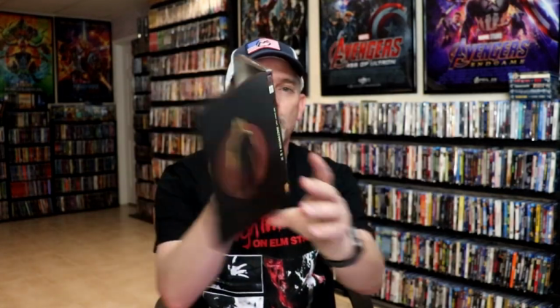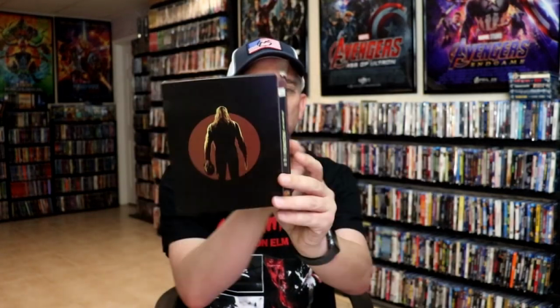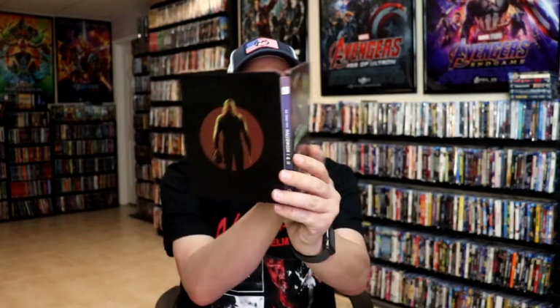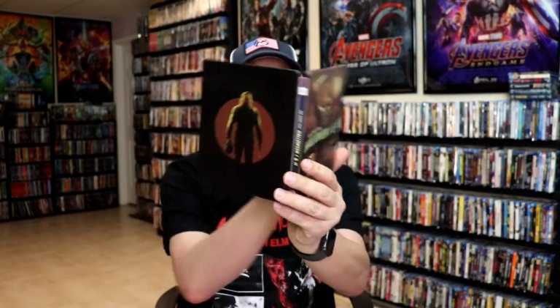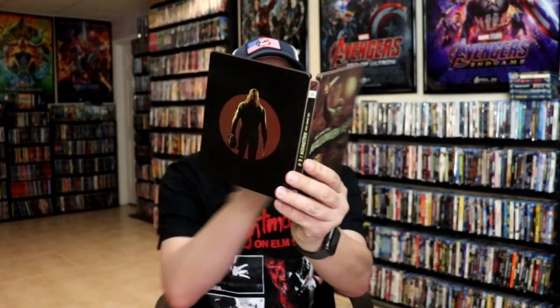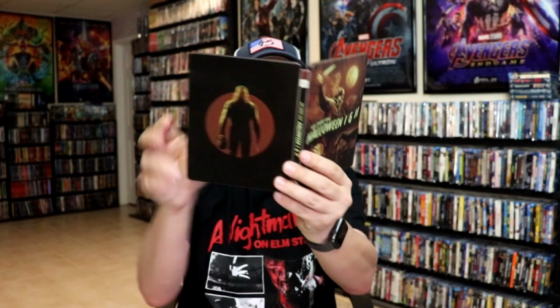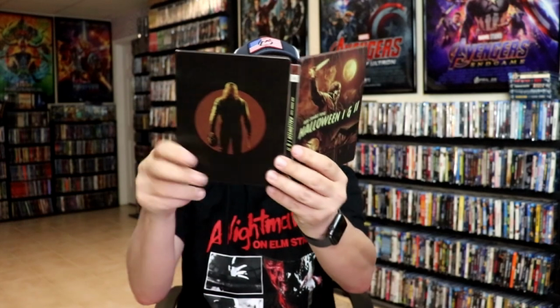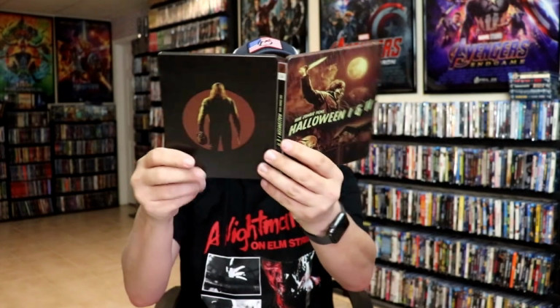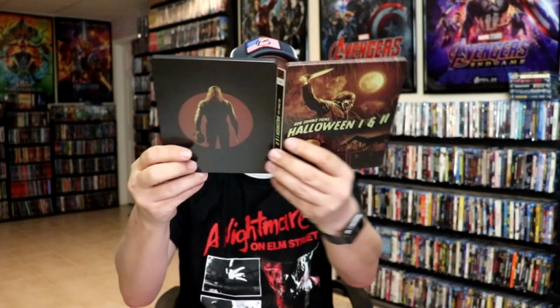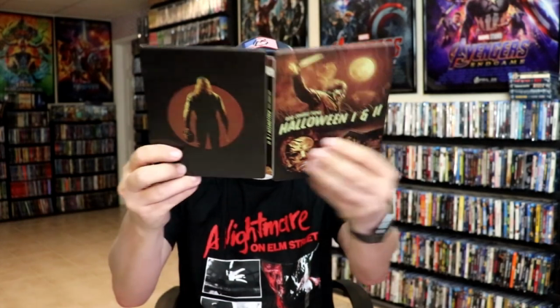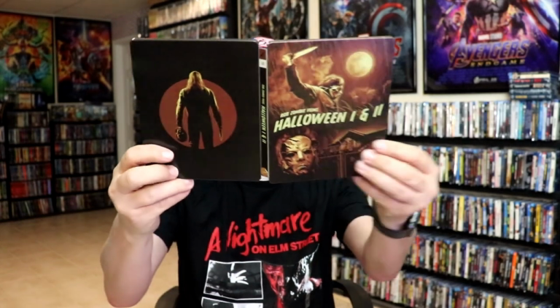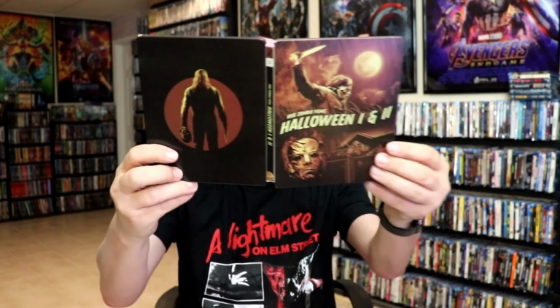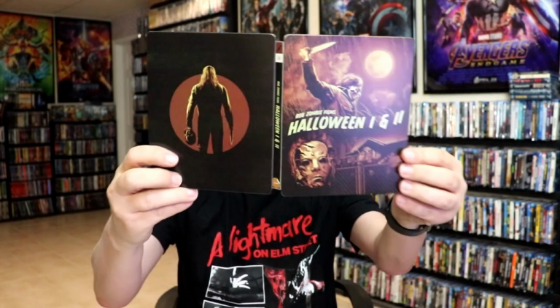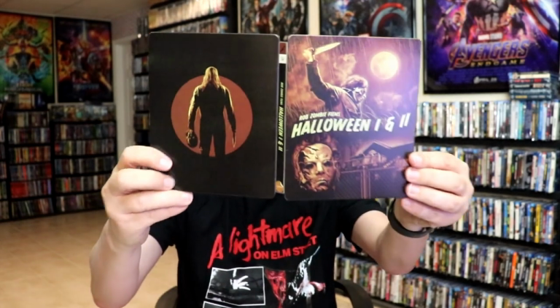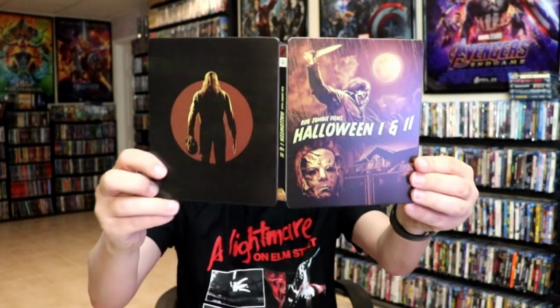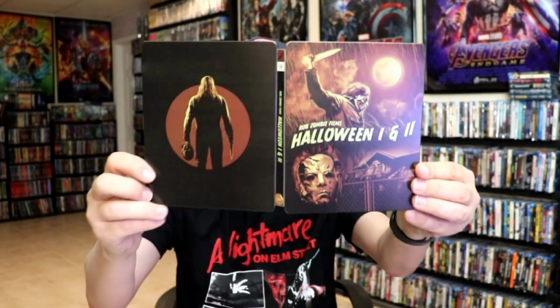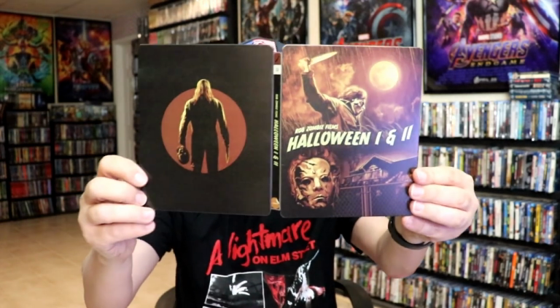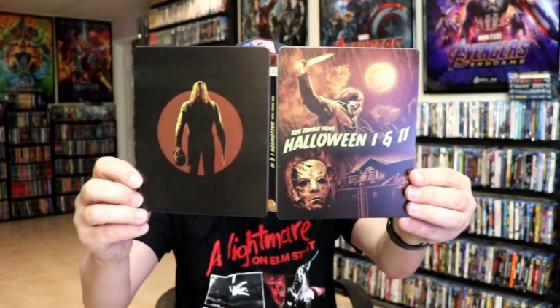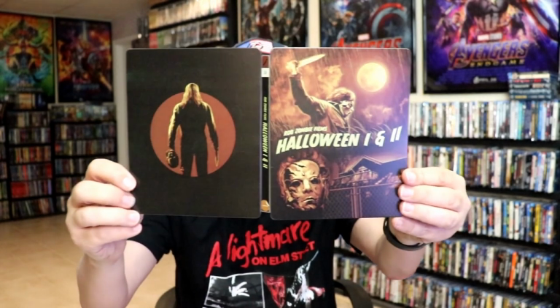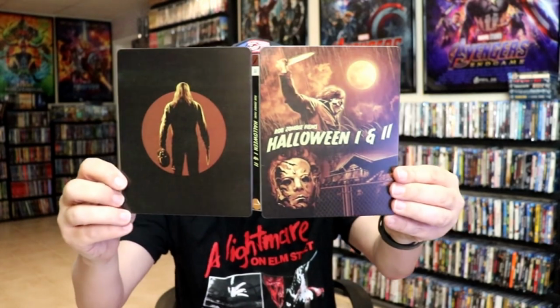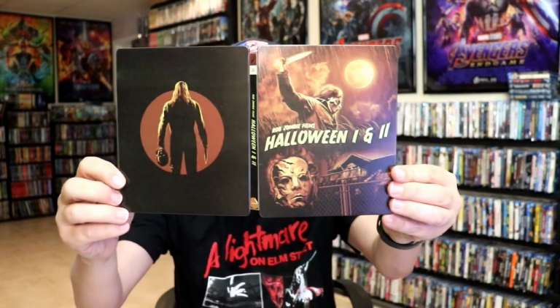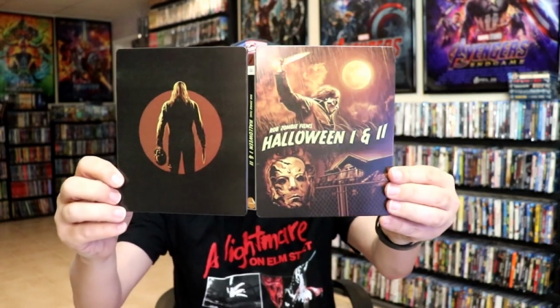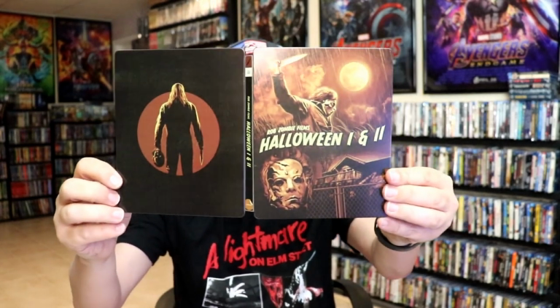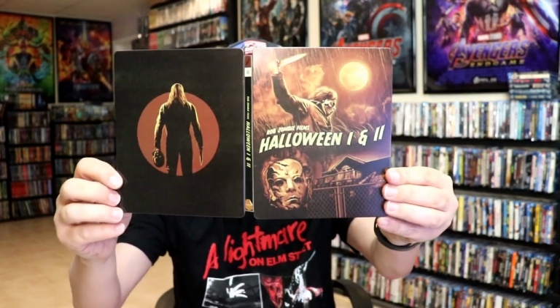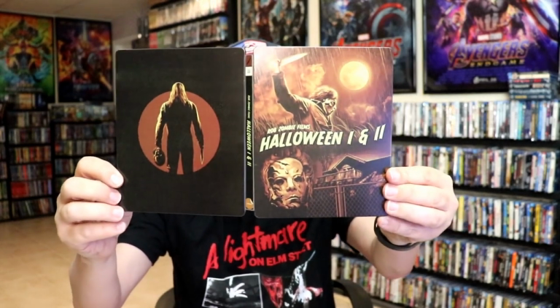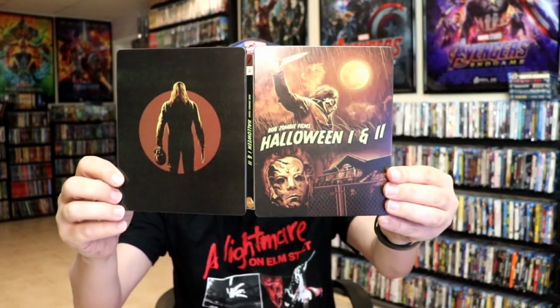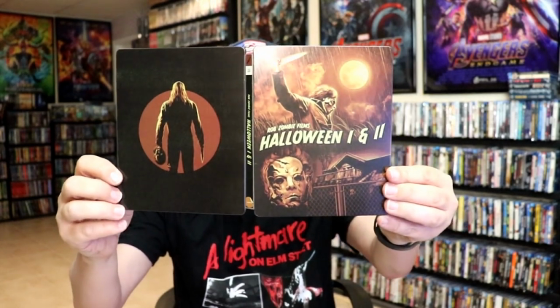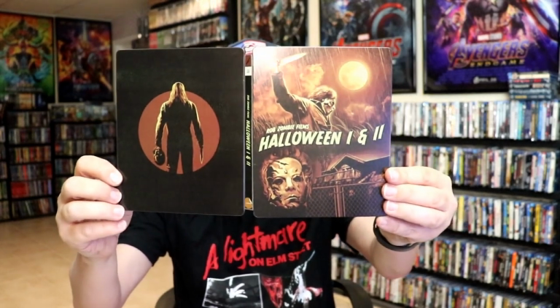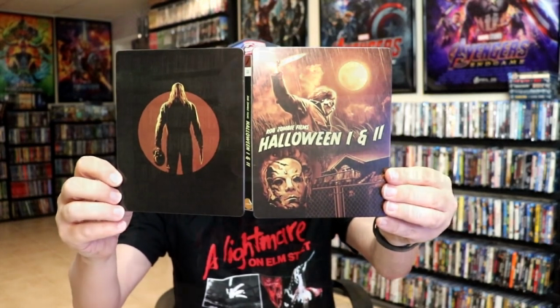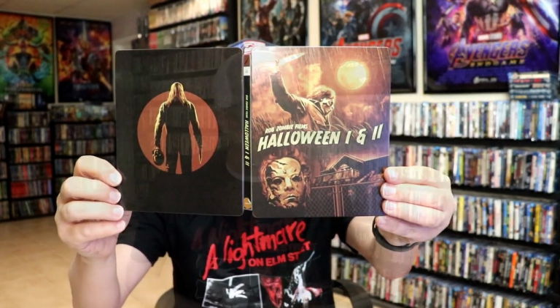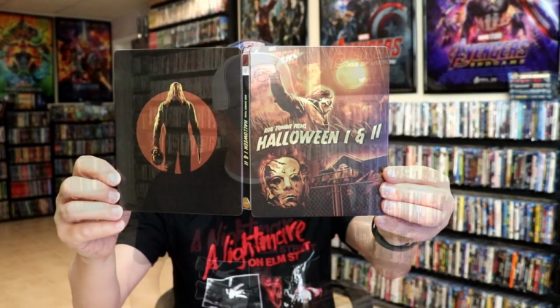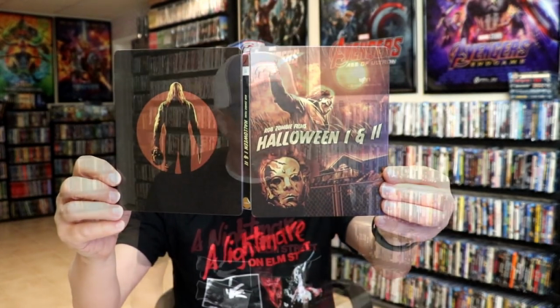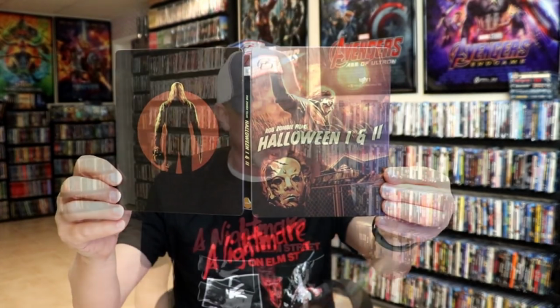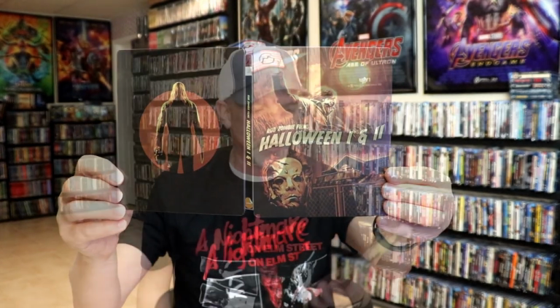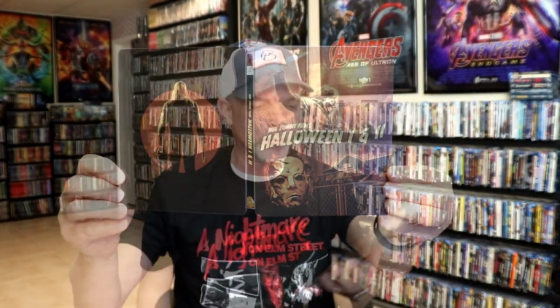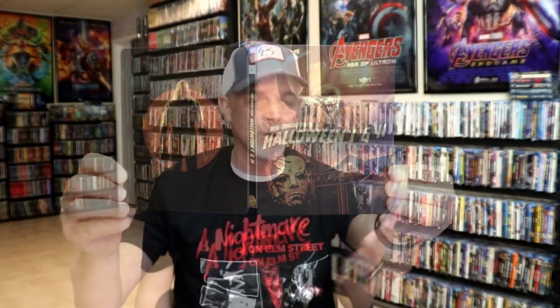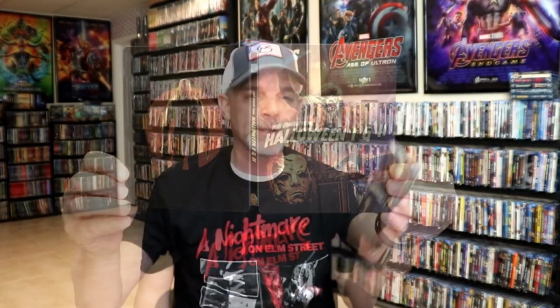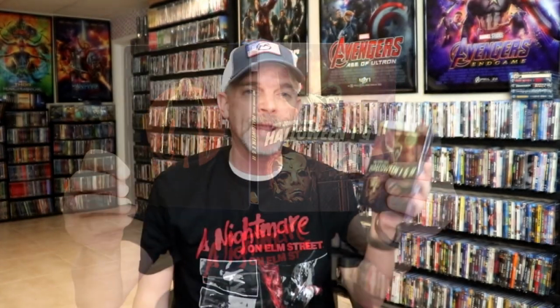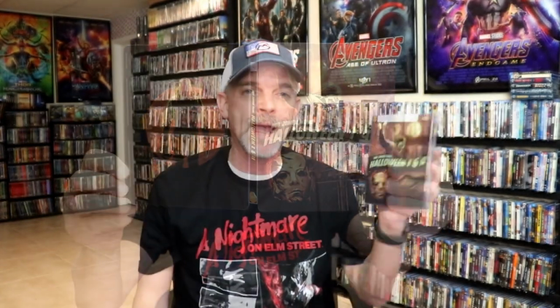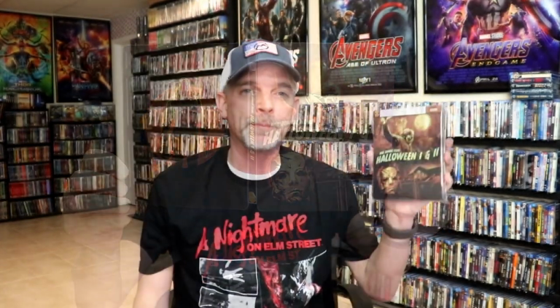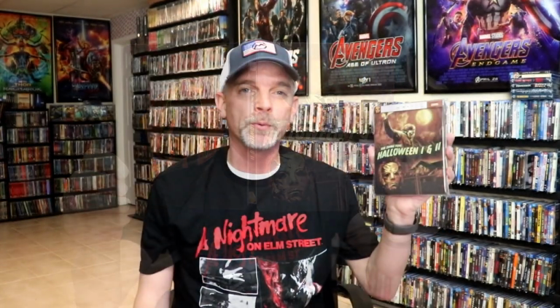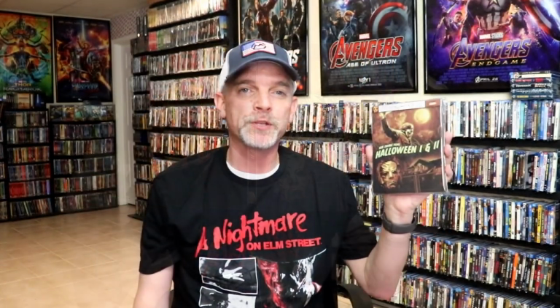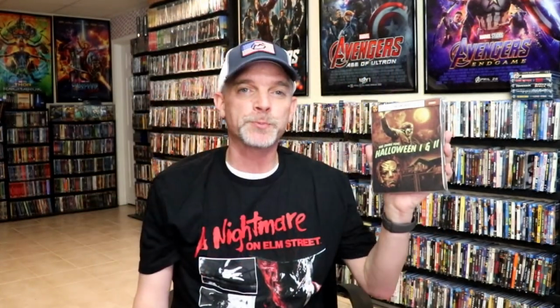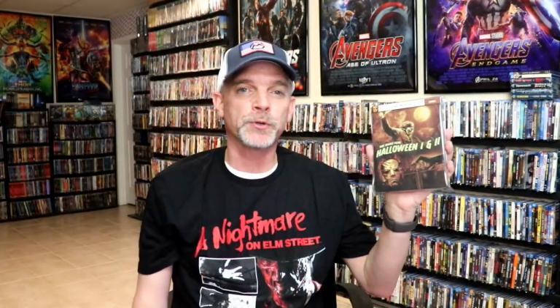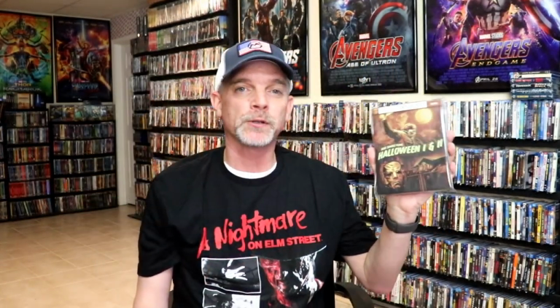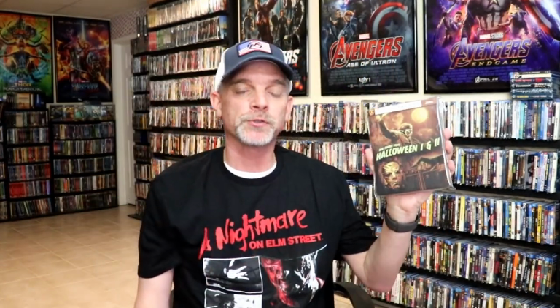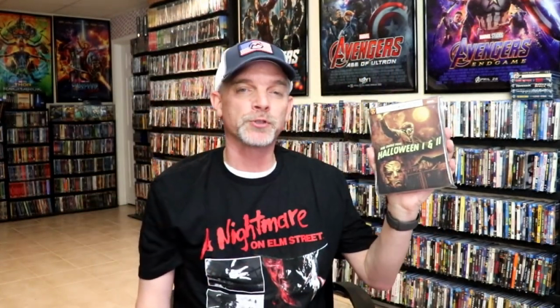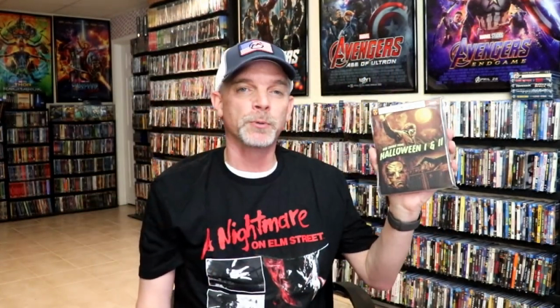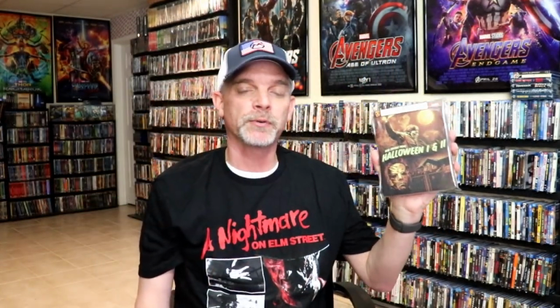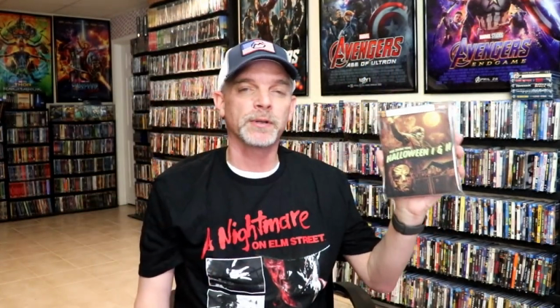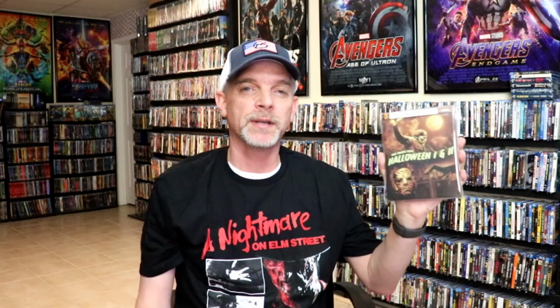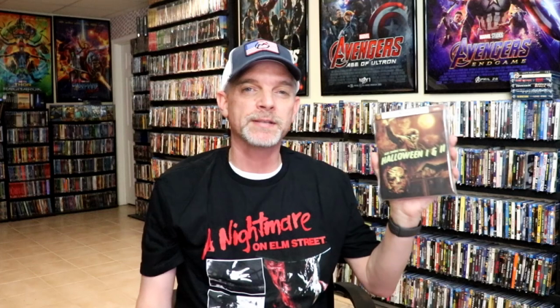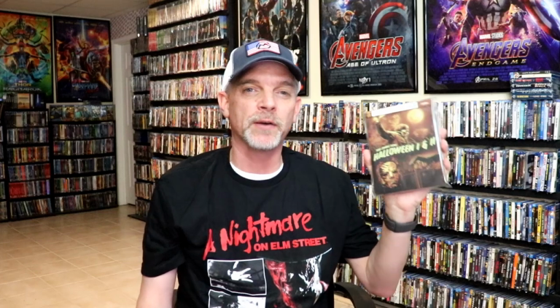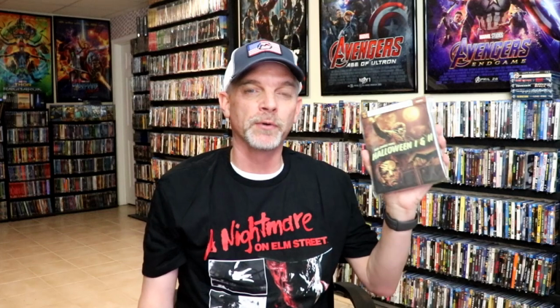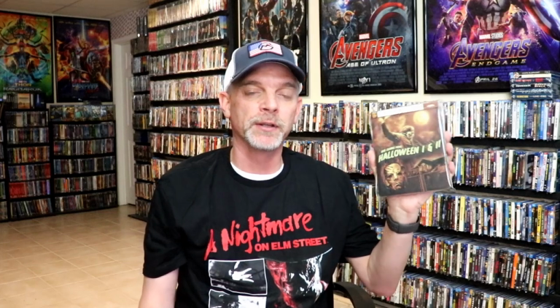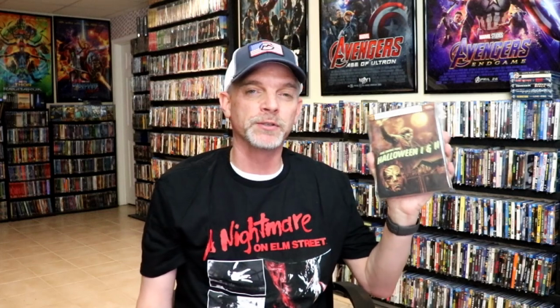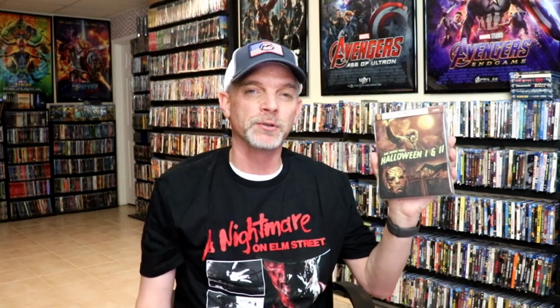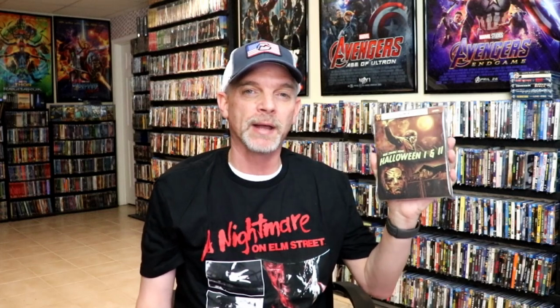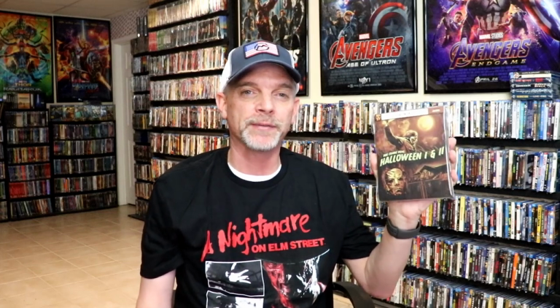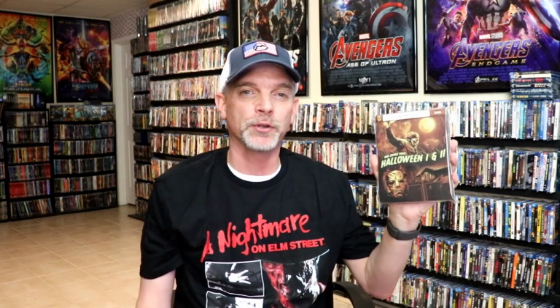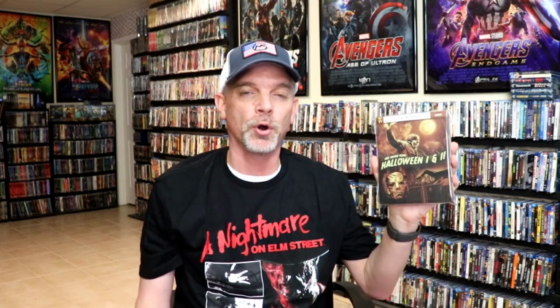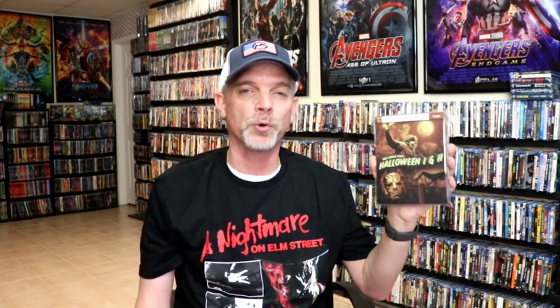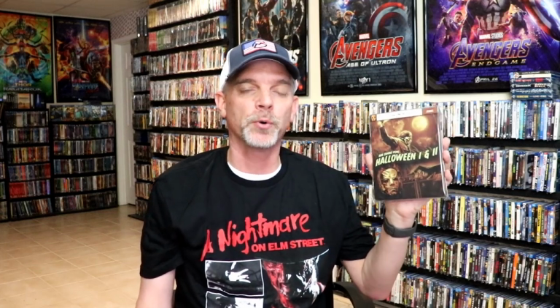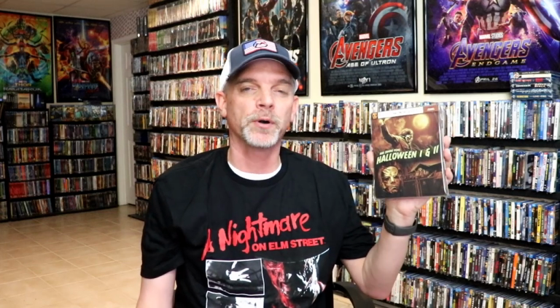So overall, I think this is a beautiful looking Steelbook. I'm really happy with this particular Steelbook release. I really do like the artwork.